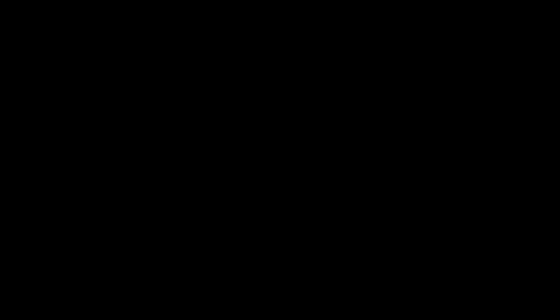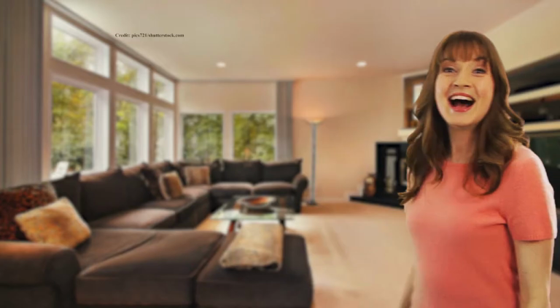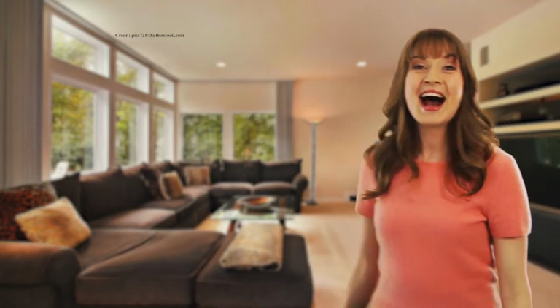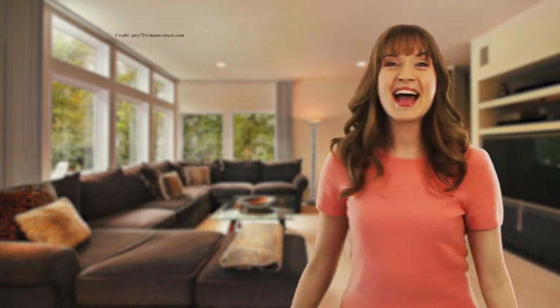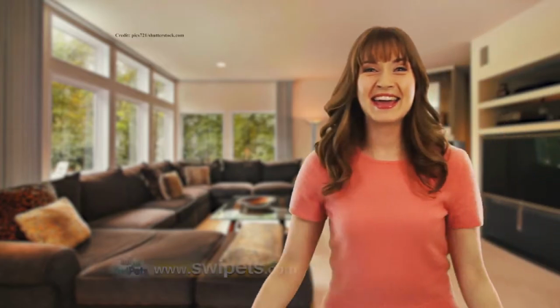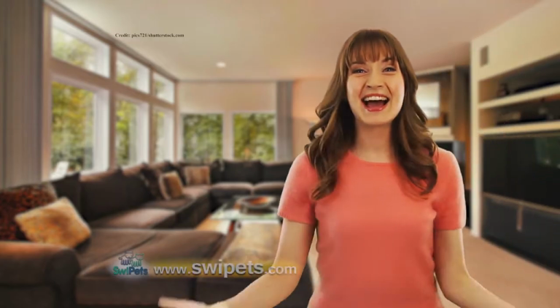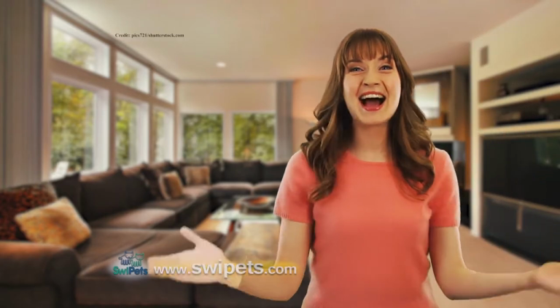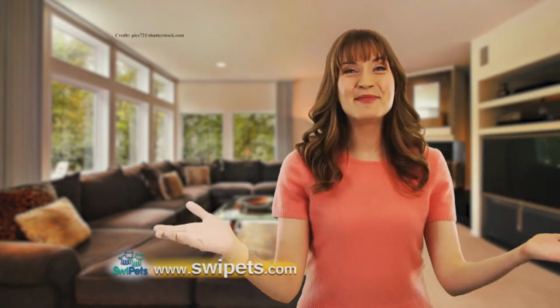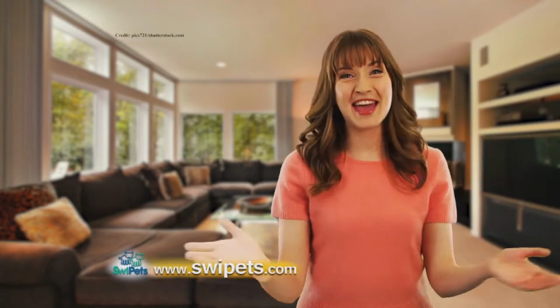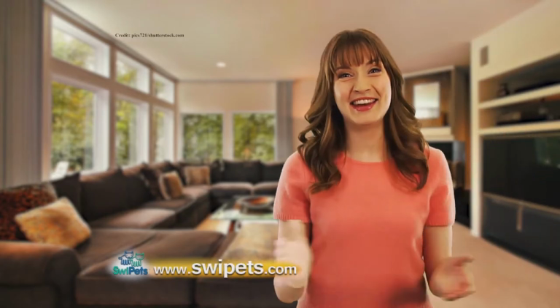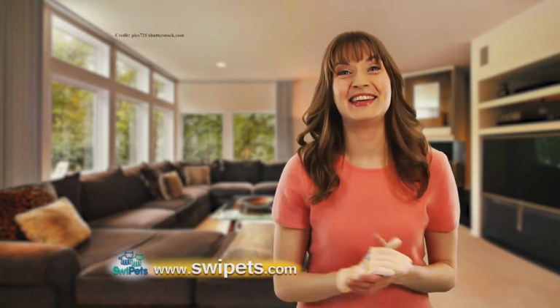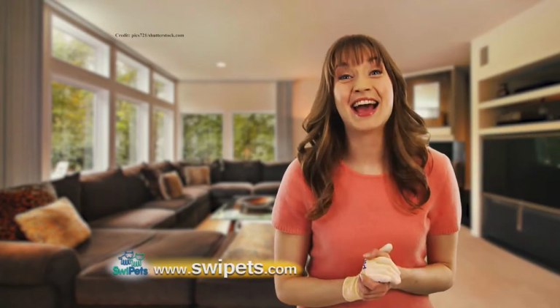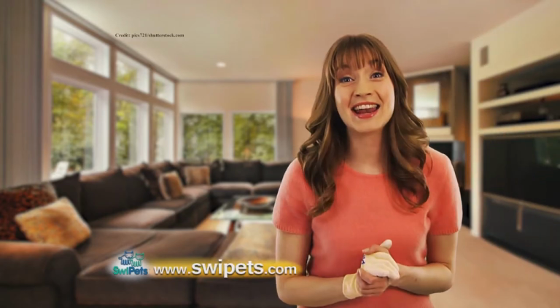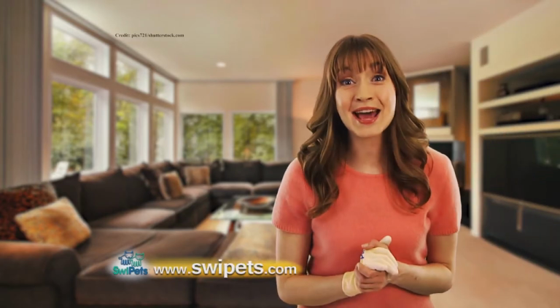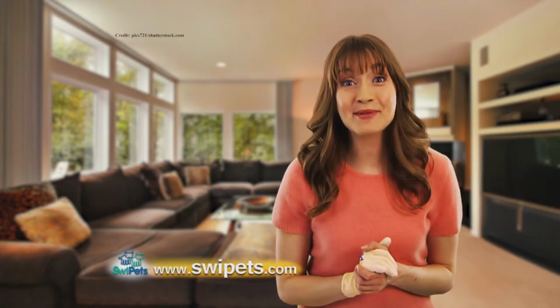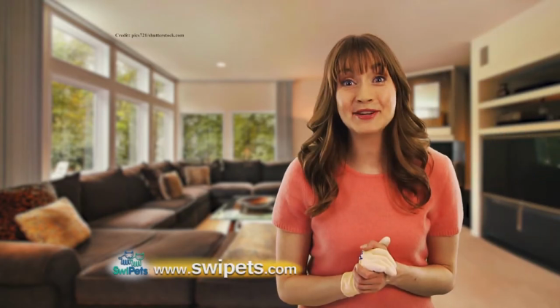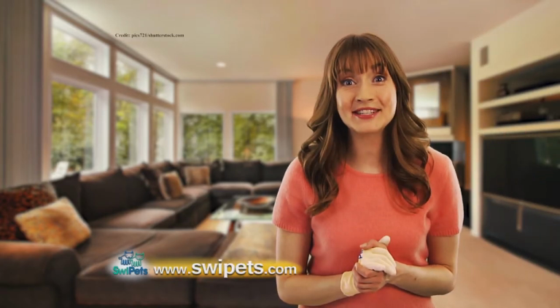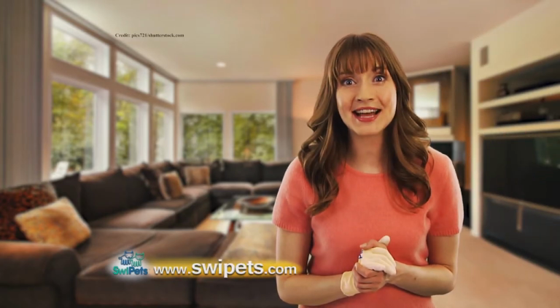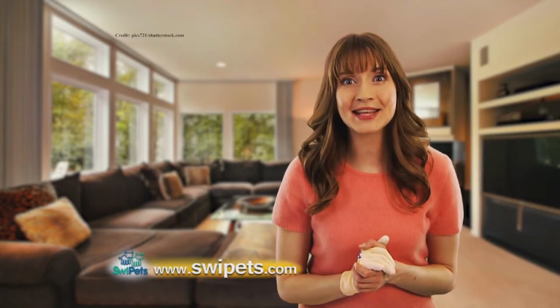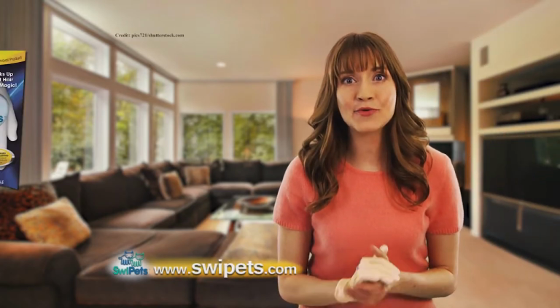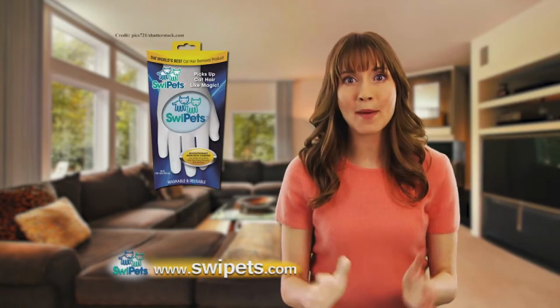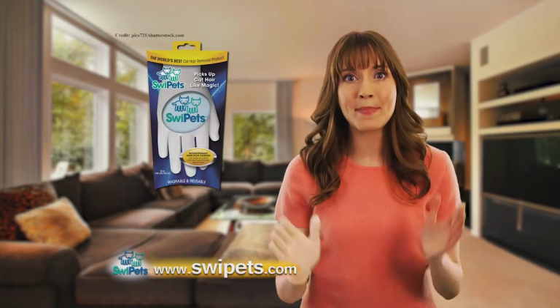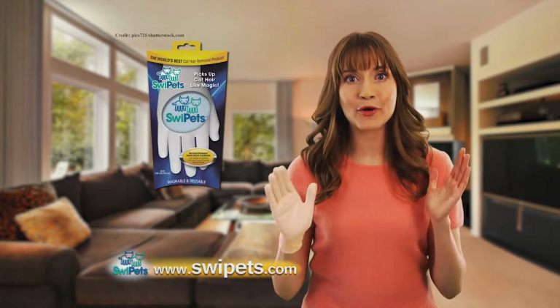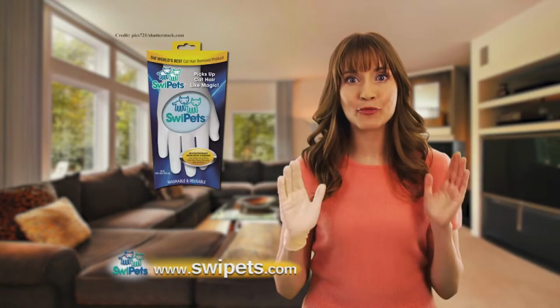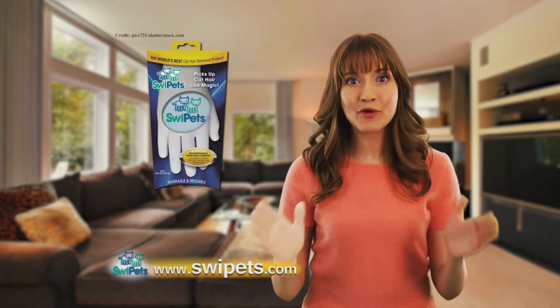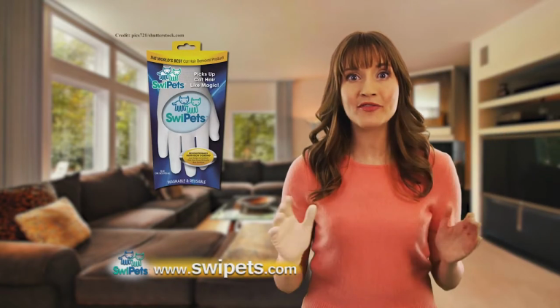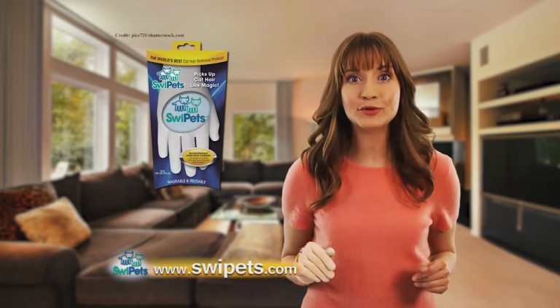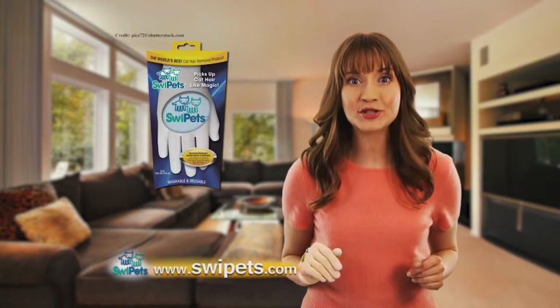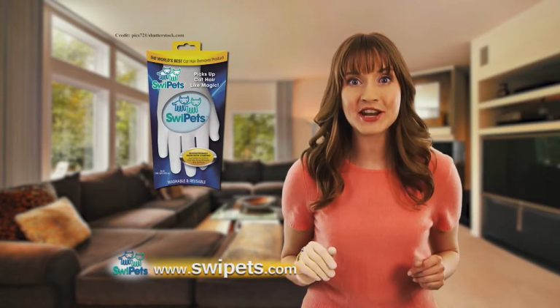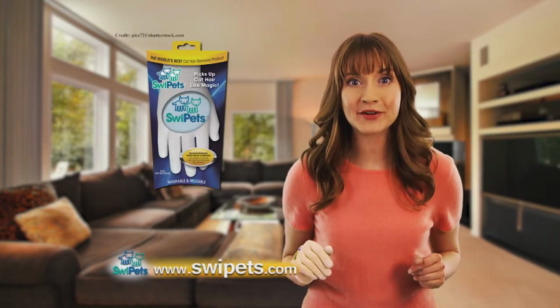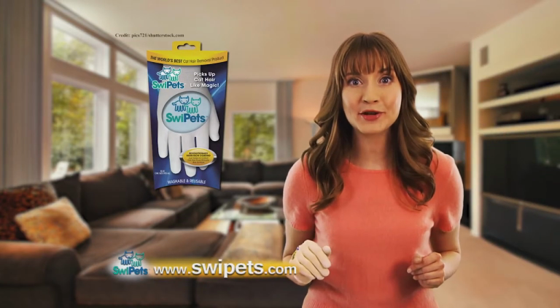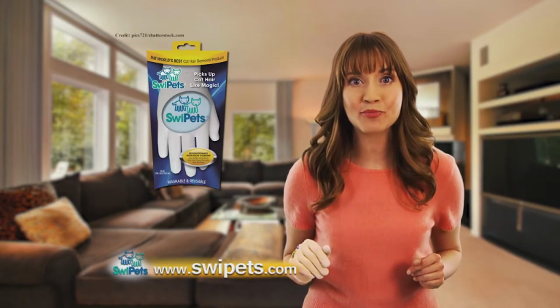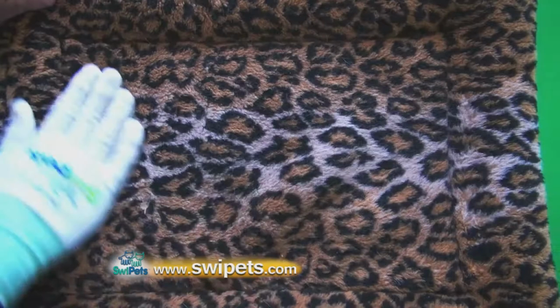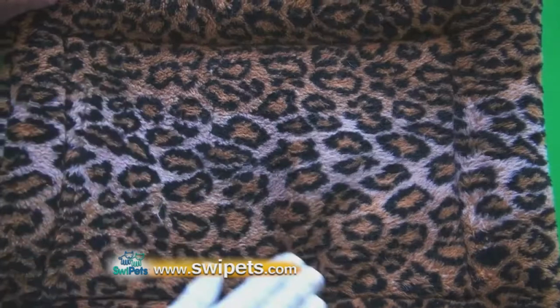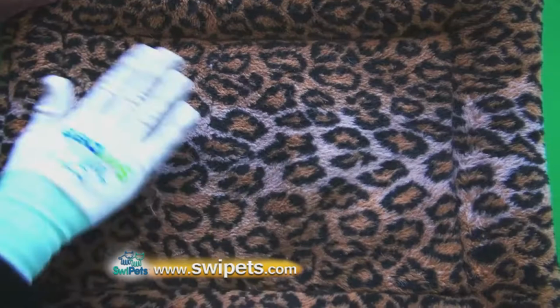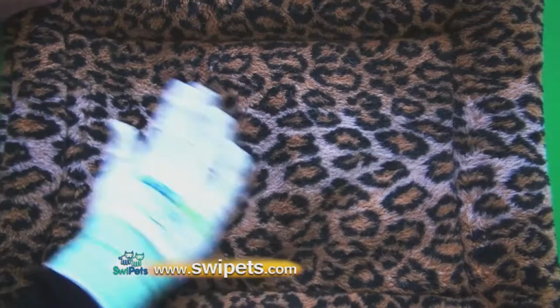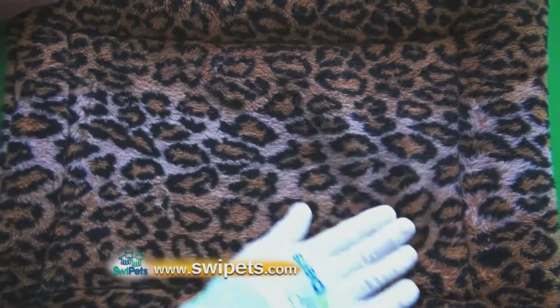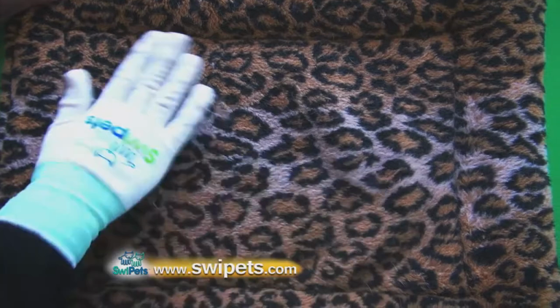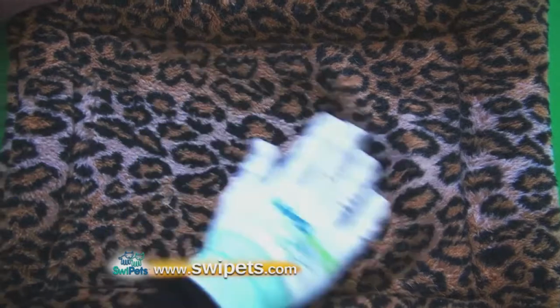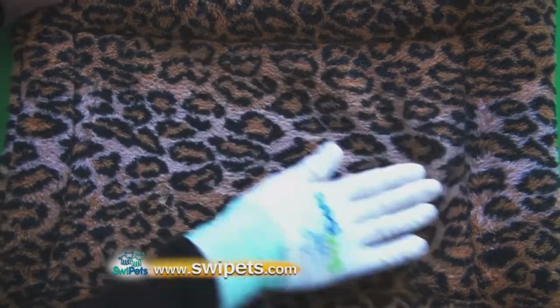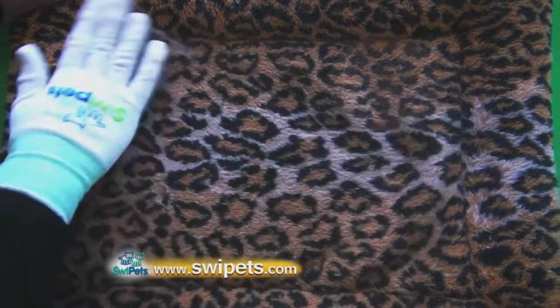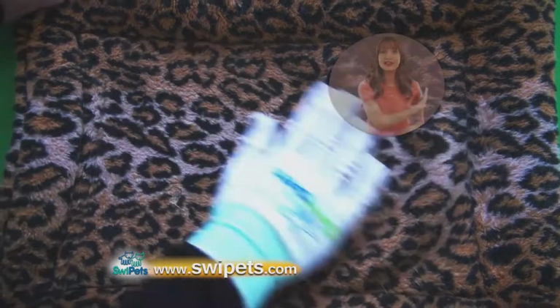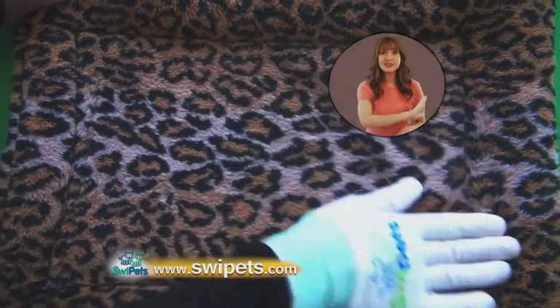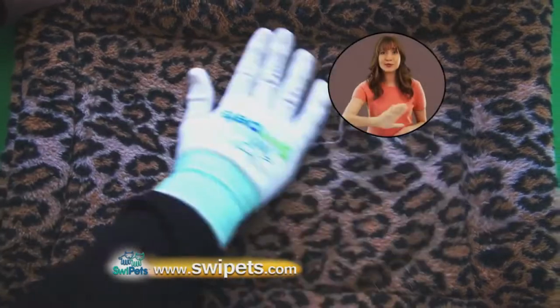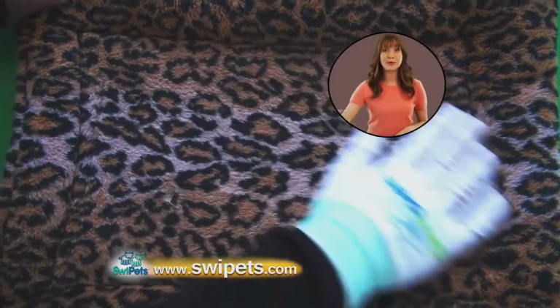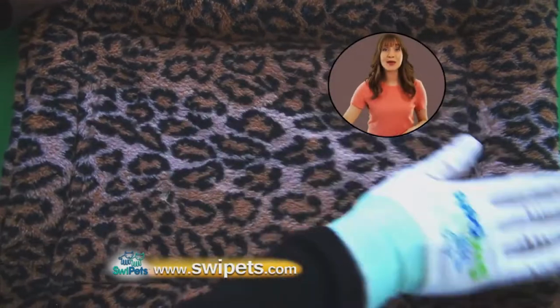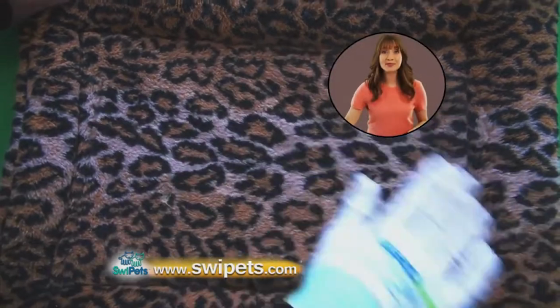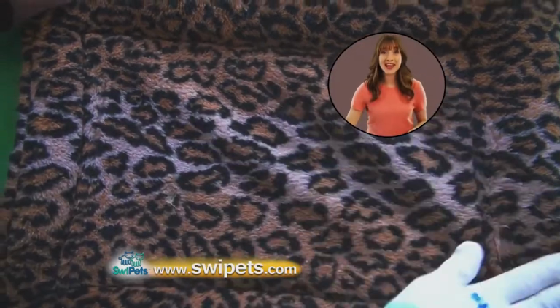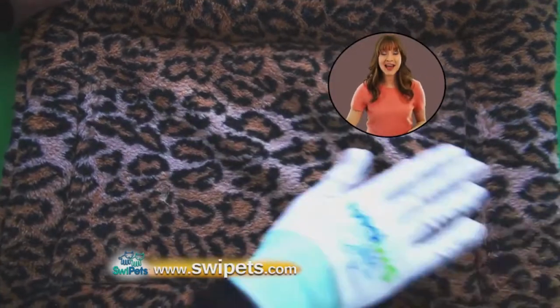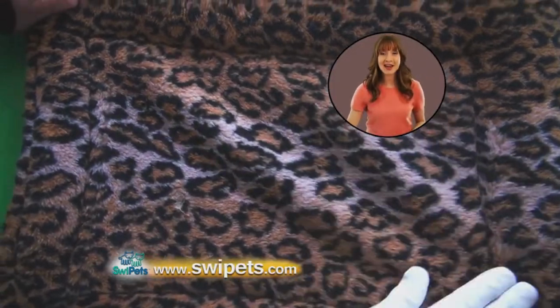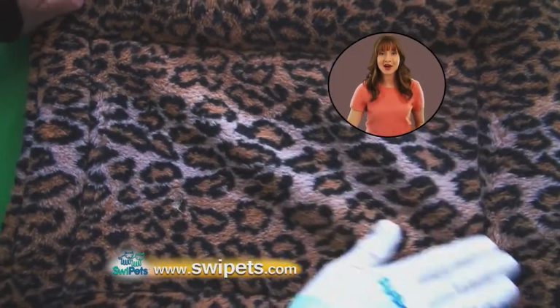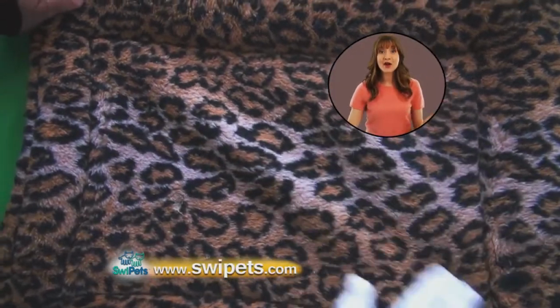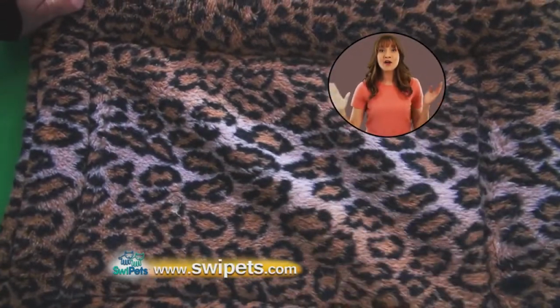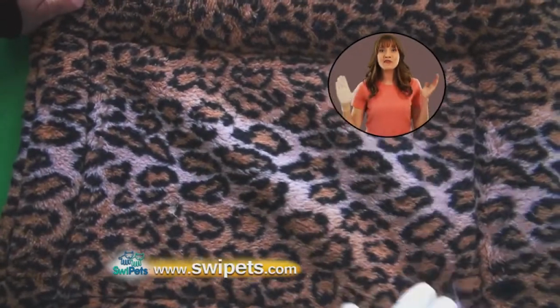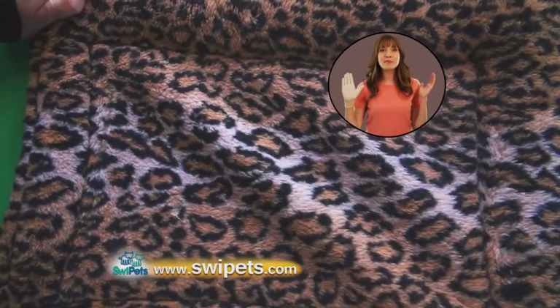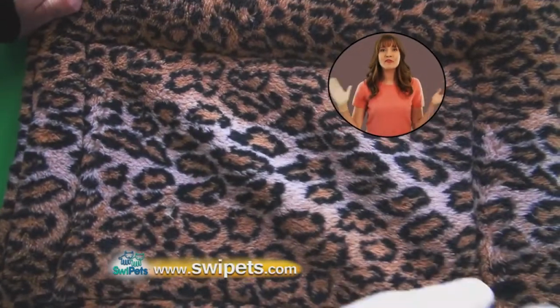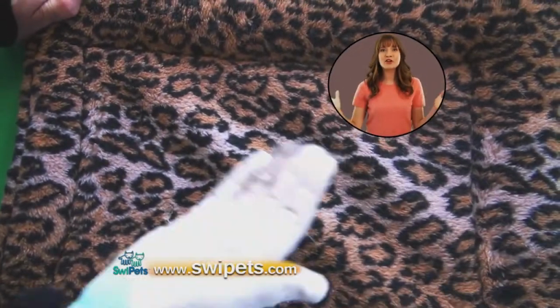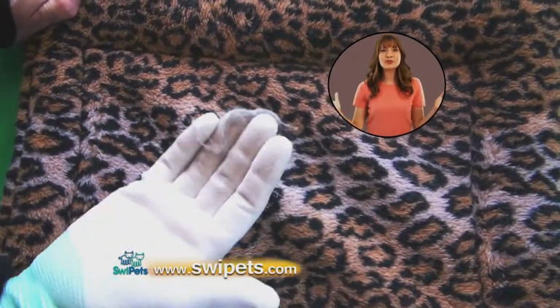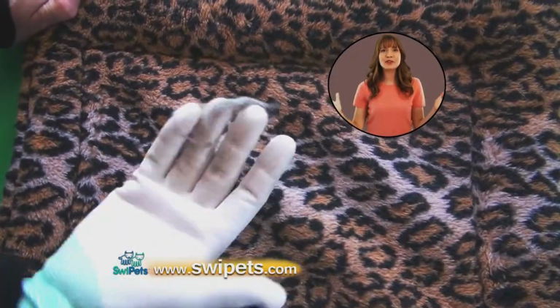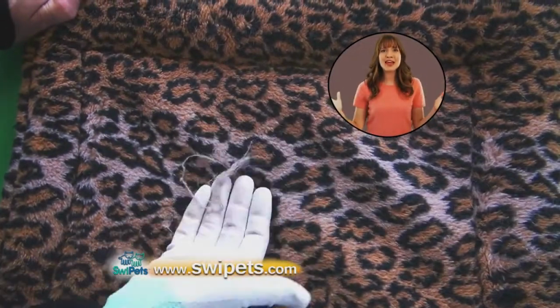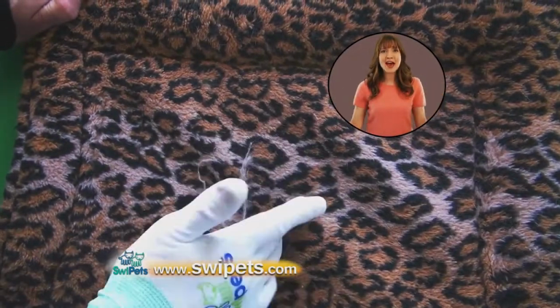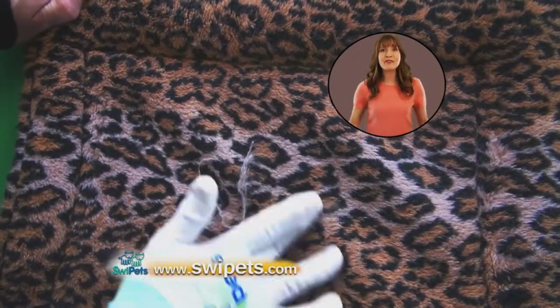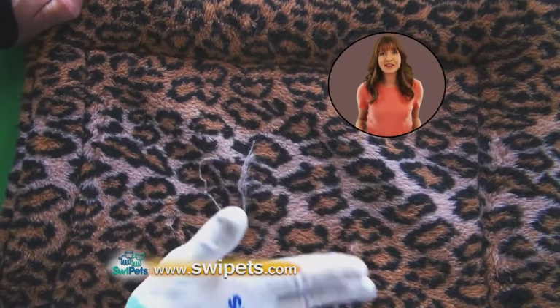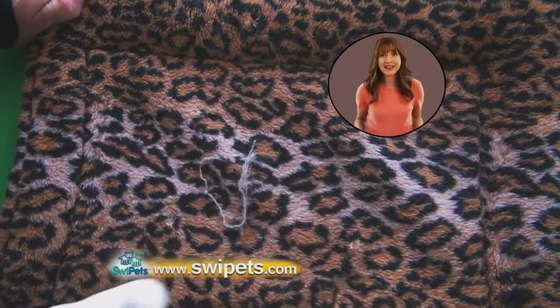Hi, I'm Katie, and I'm here to tell you about a revolutionary new product that literally swipes cat hair from virtually everything.